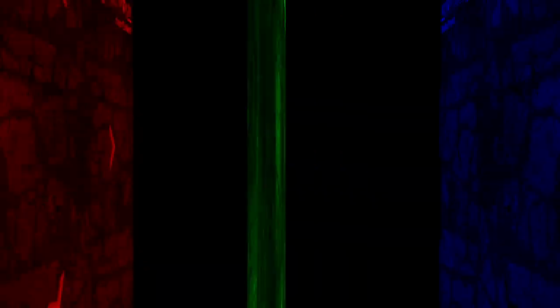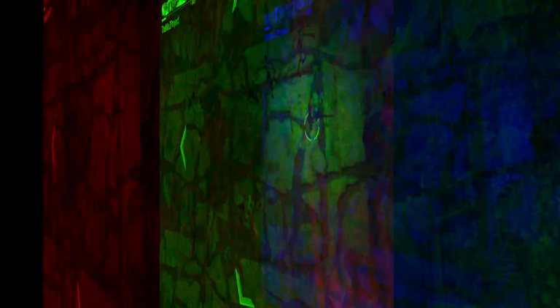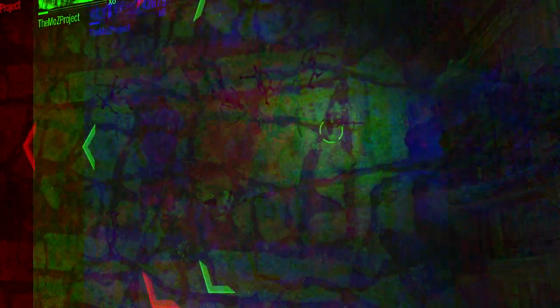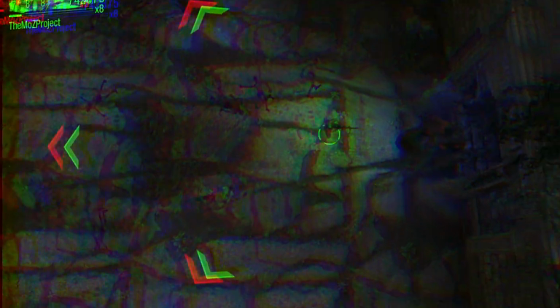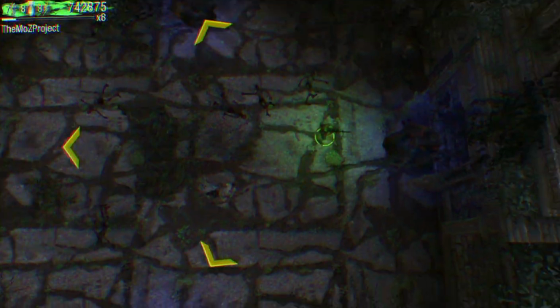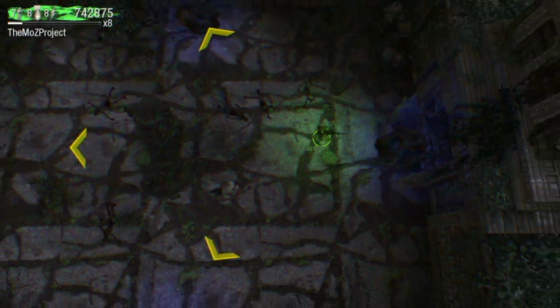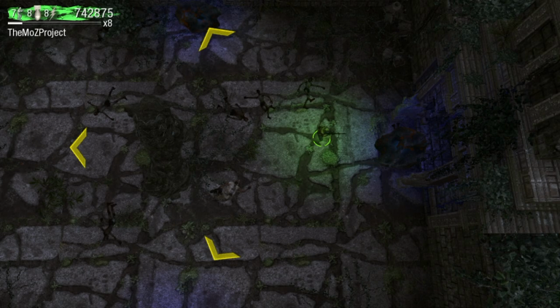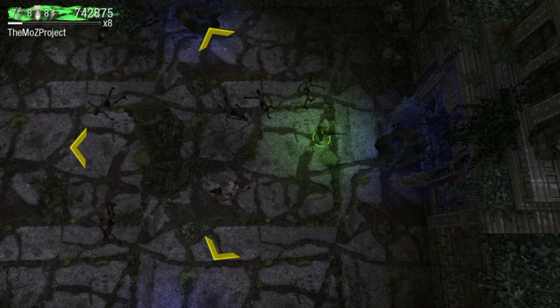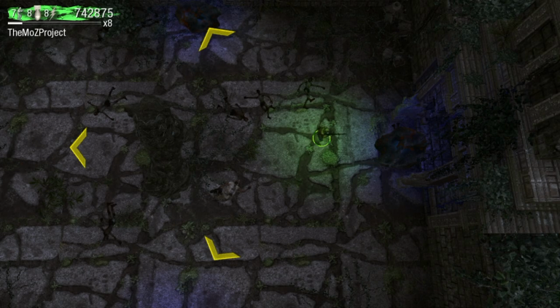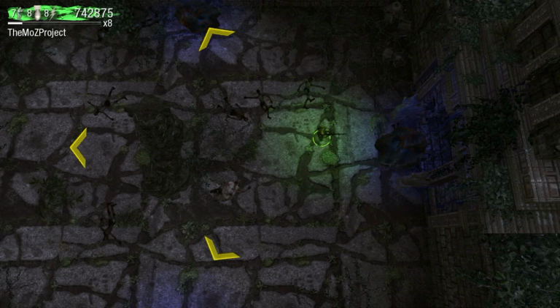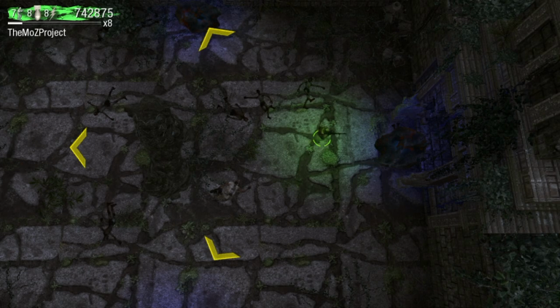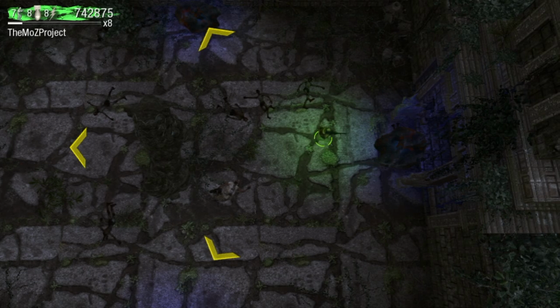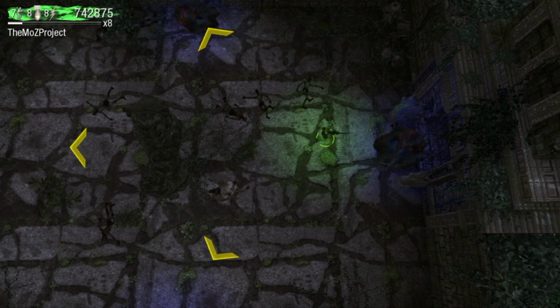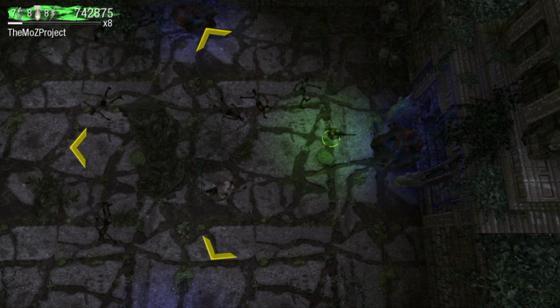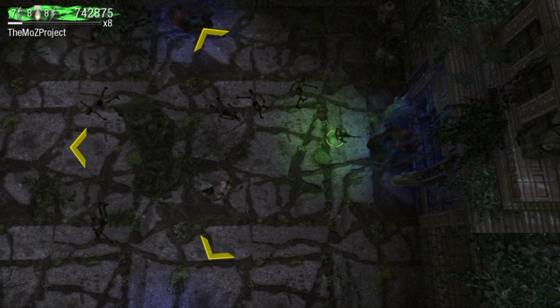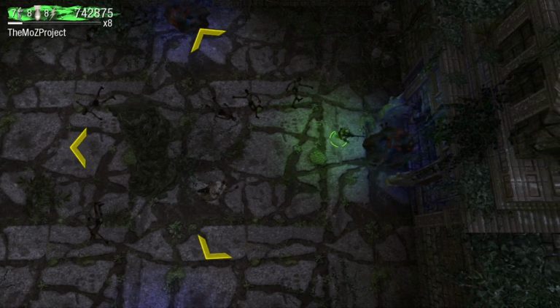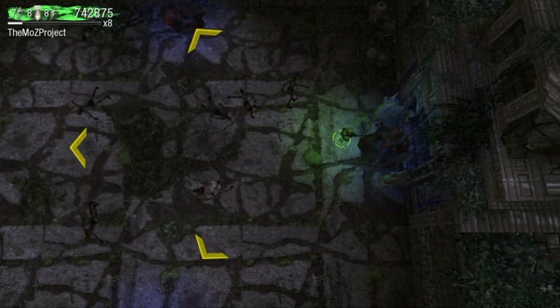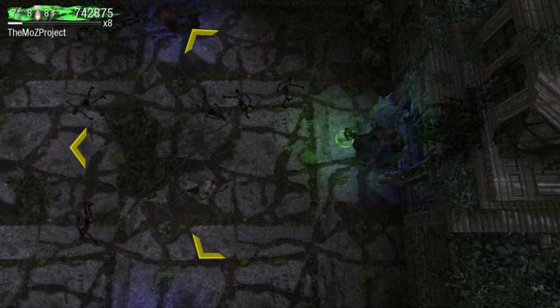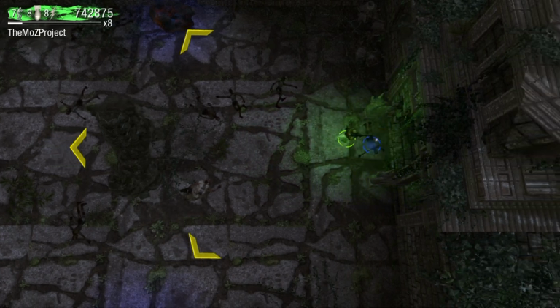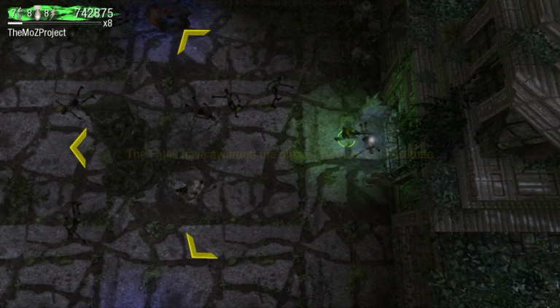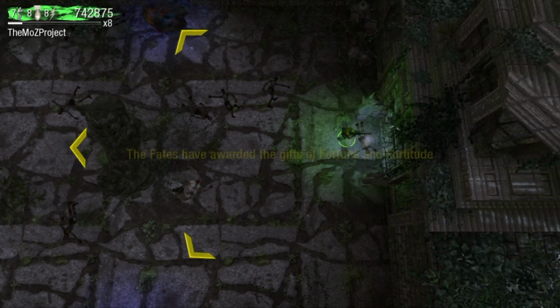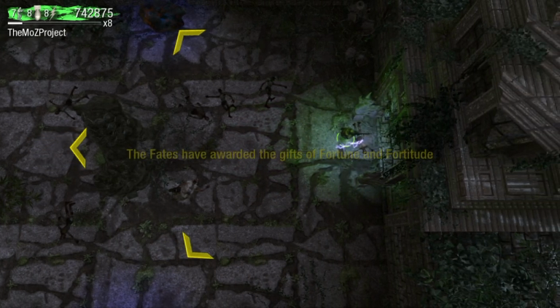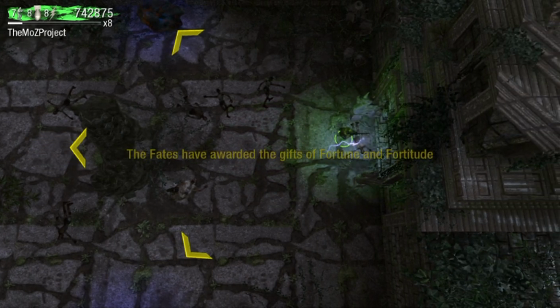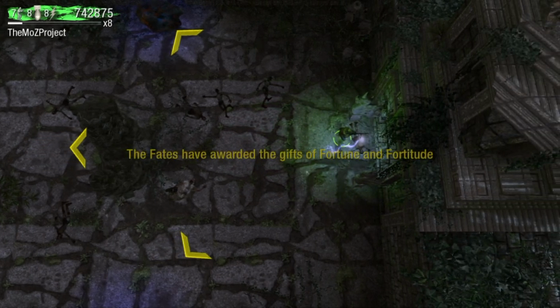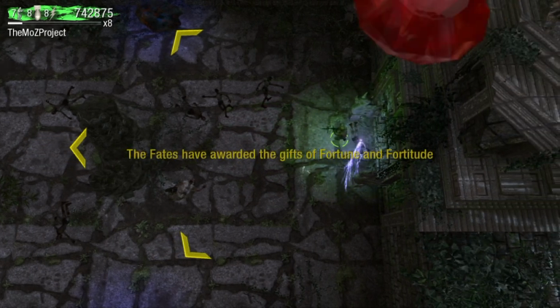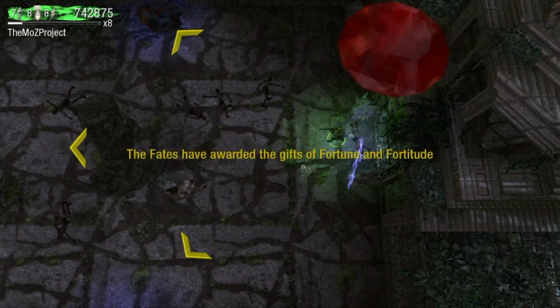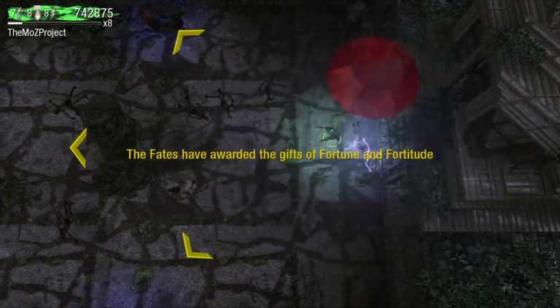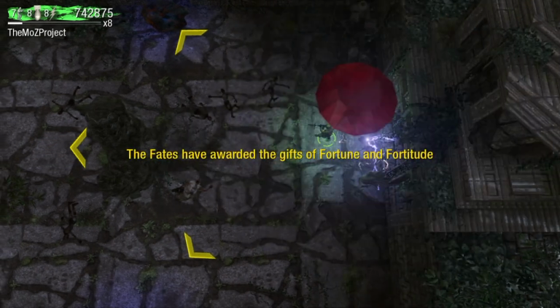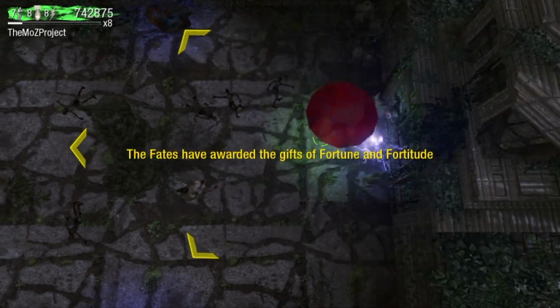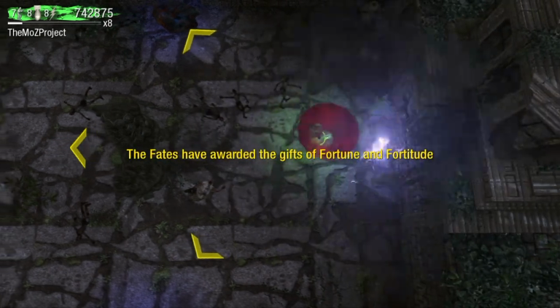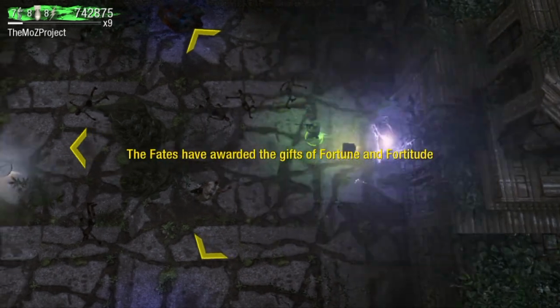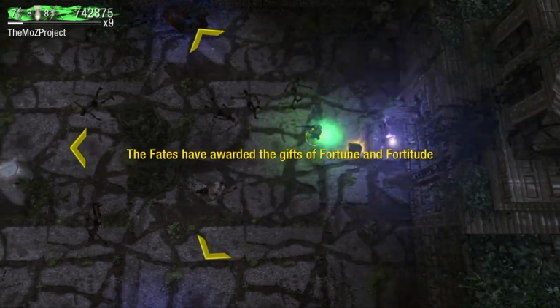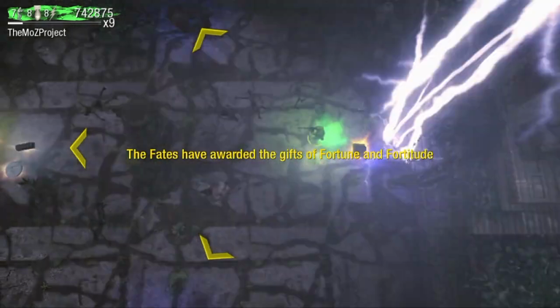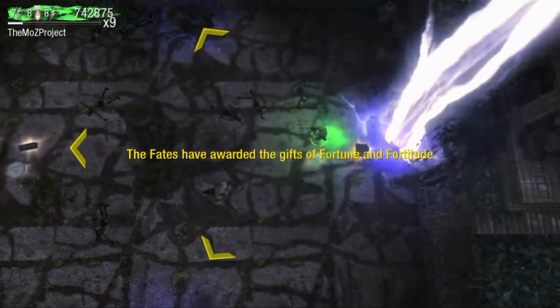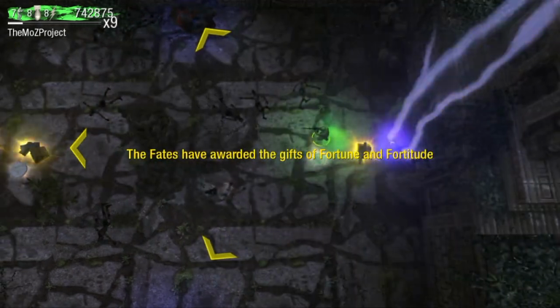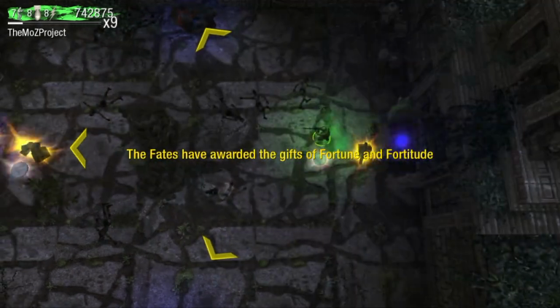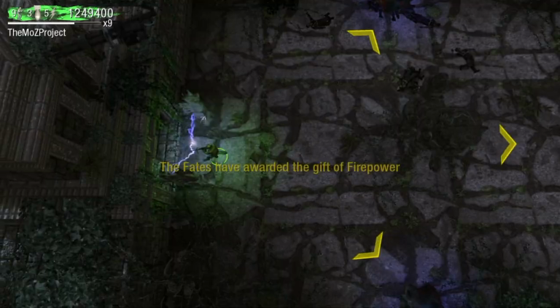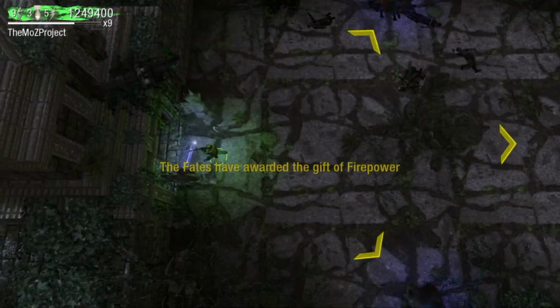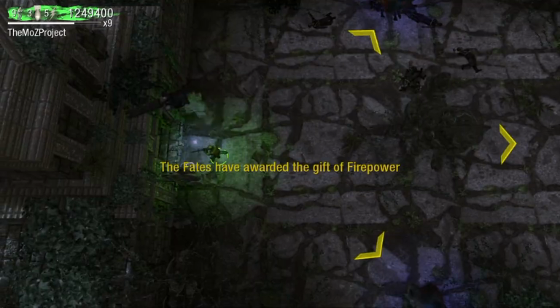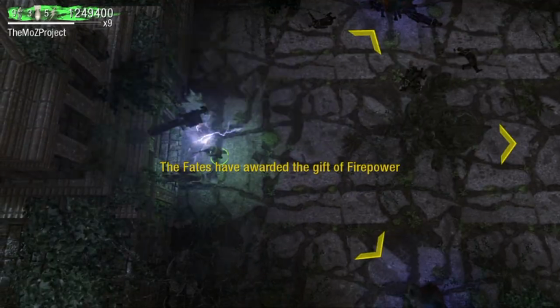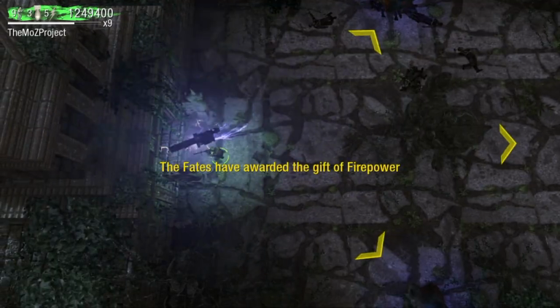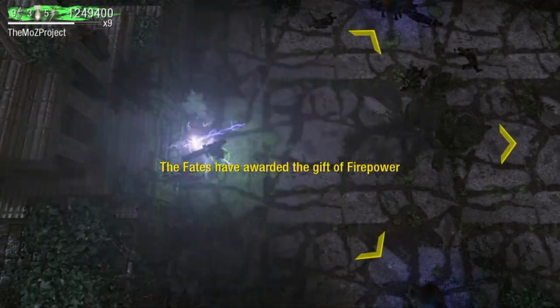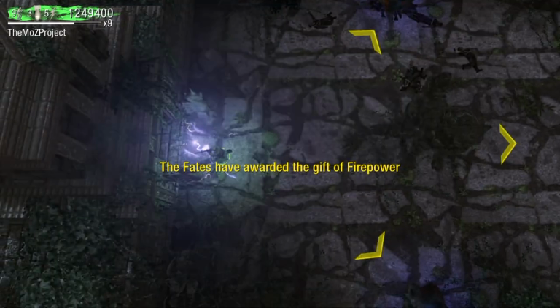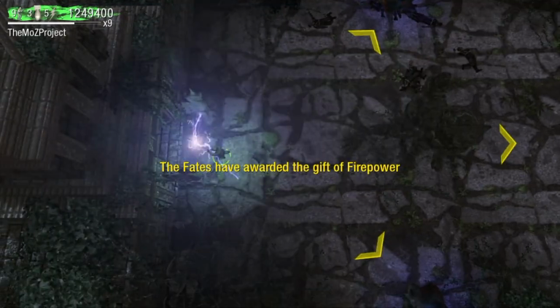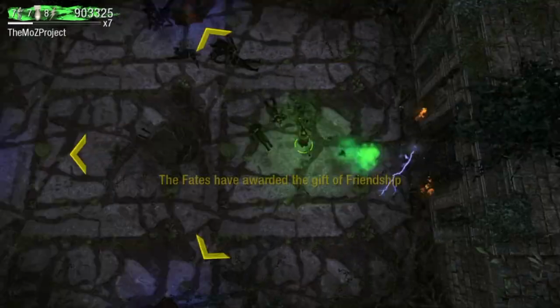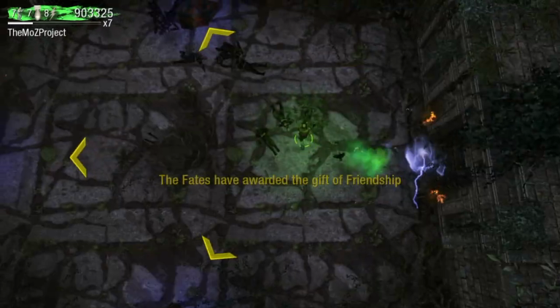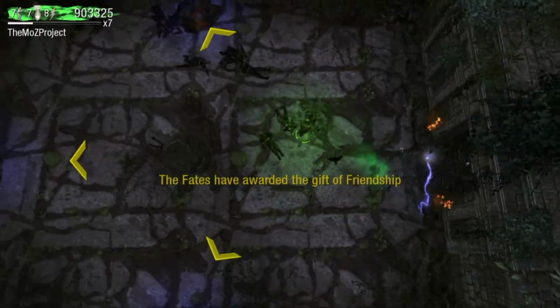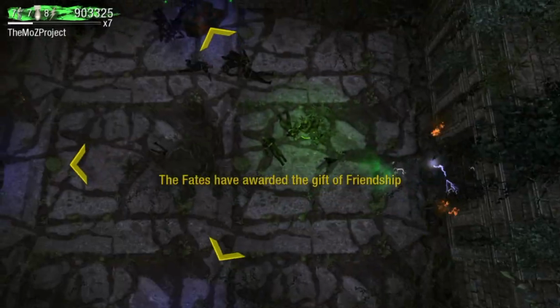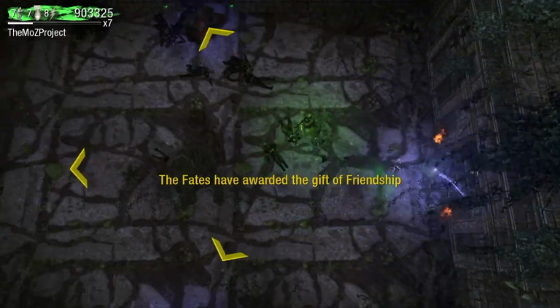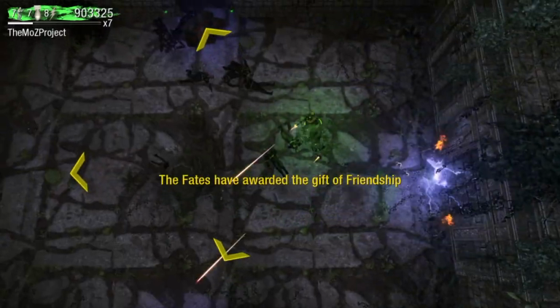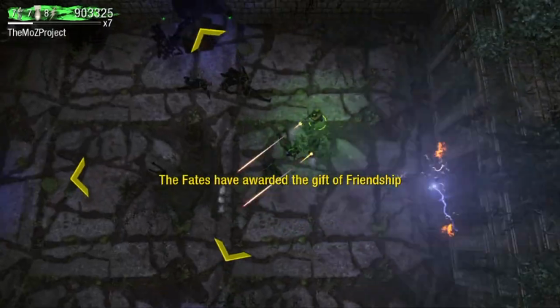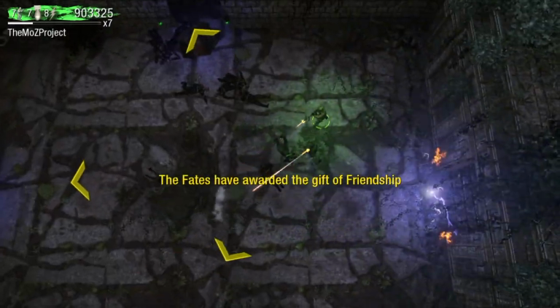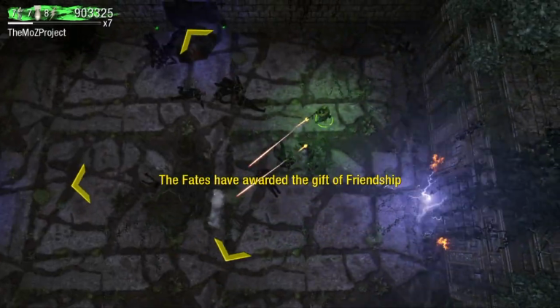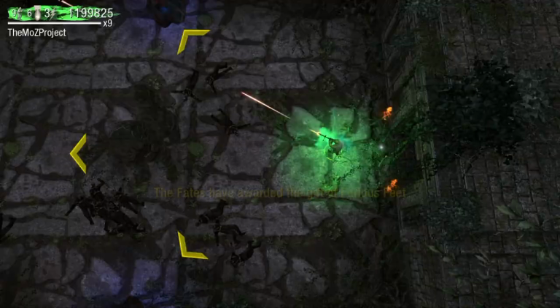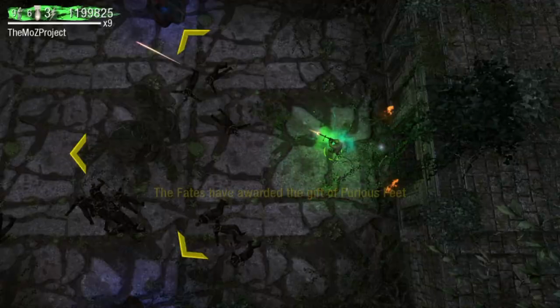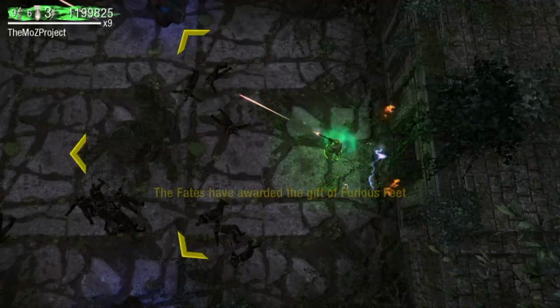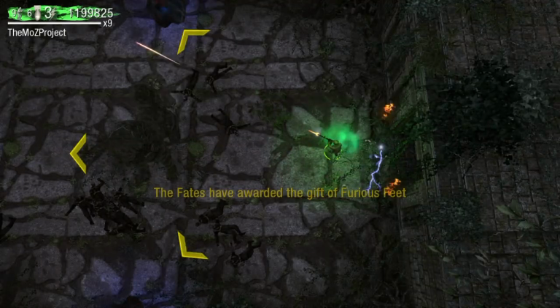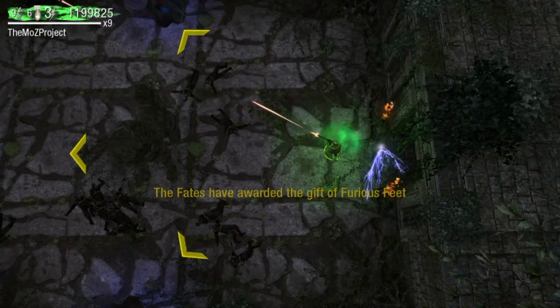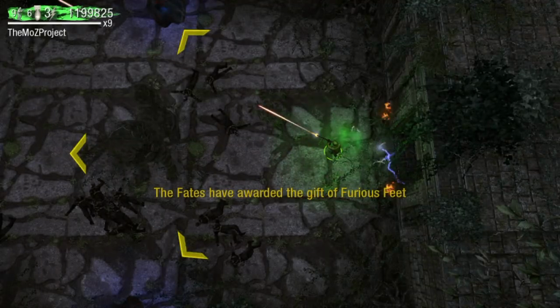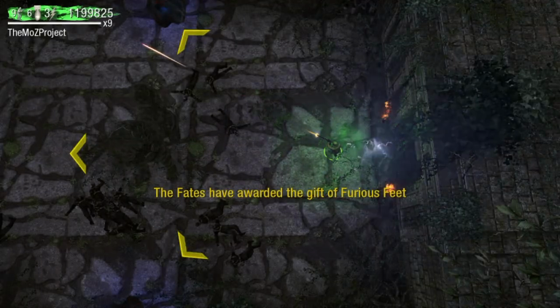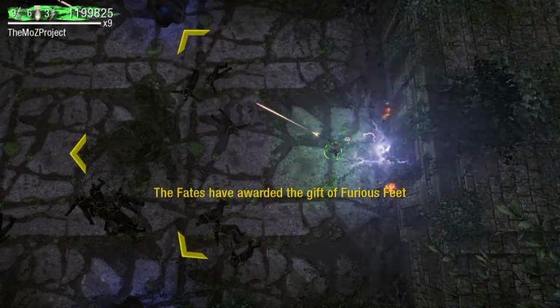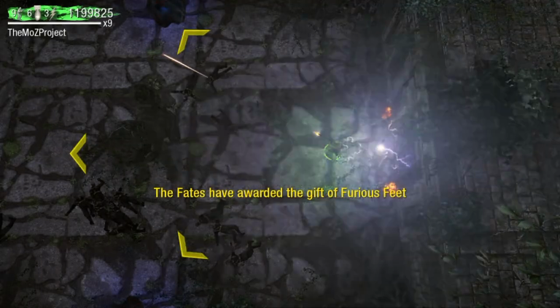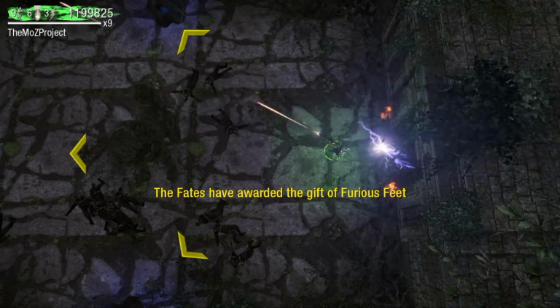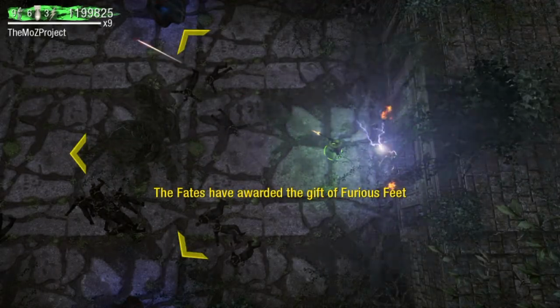In DOA 1, there are four different fates: Fortune and Fortitude, Firepower, Friendship, and Furious Feat.